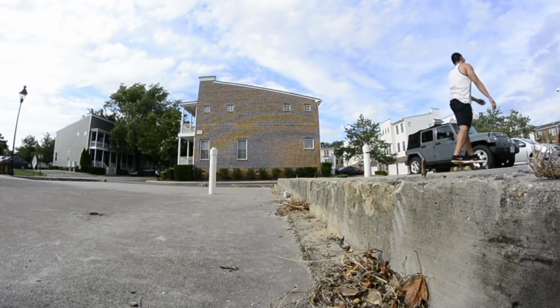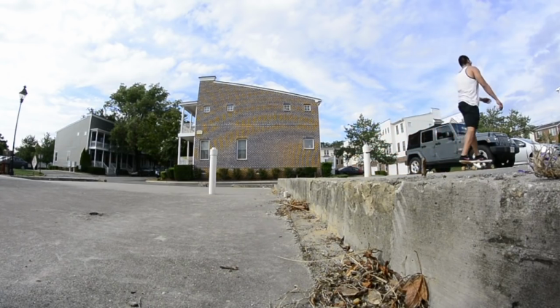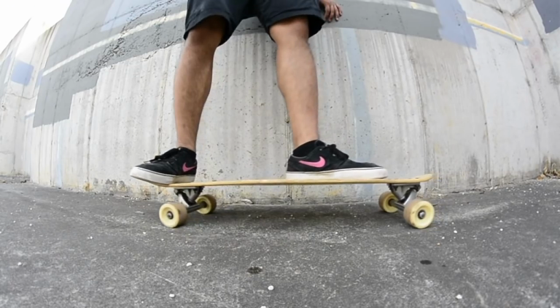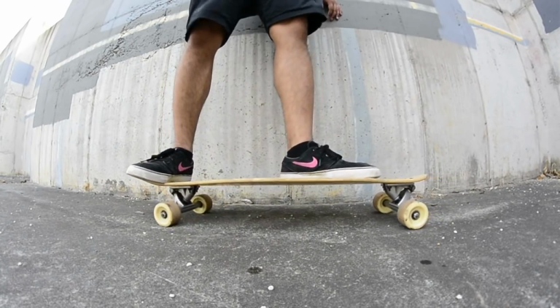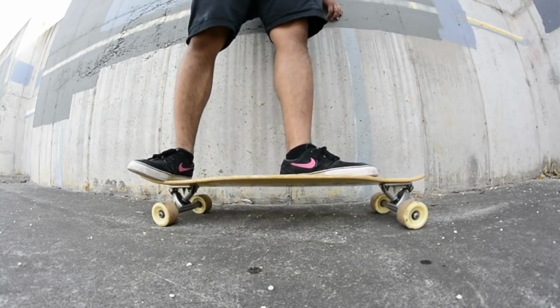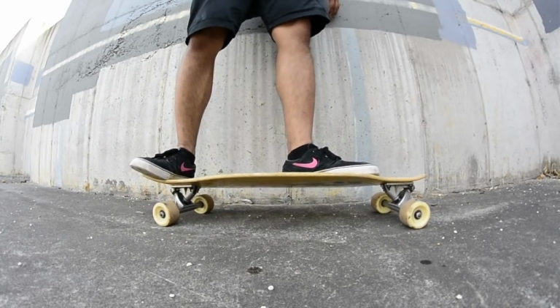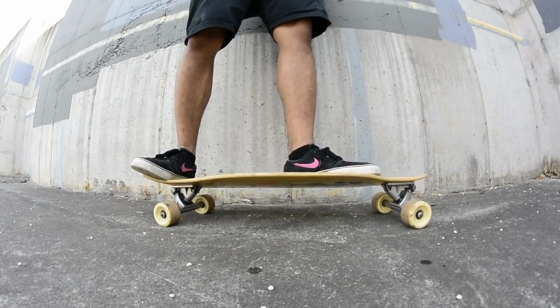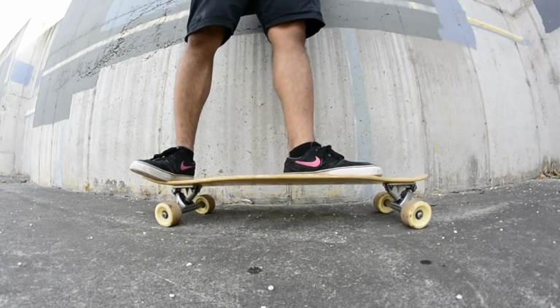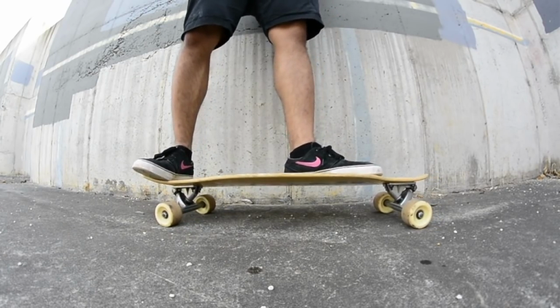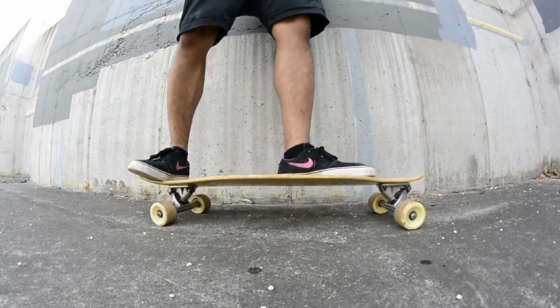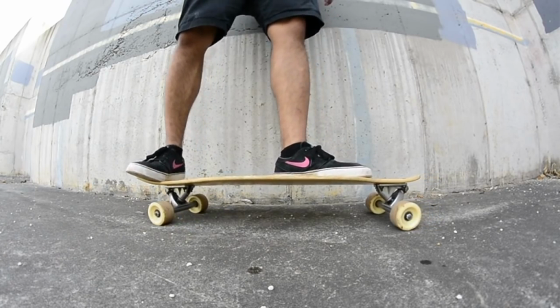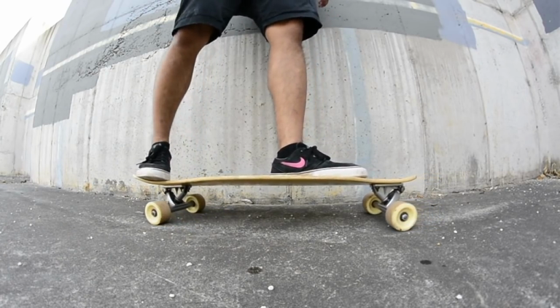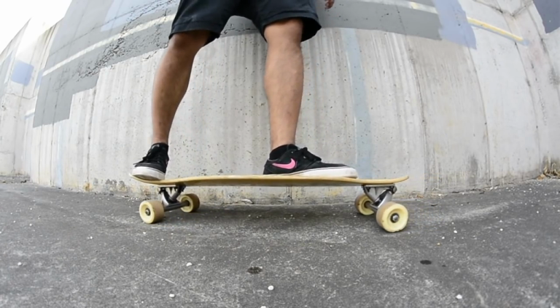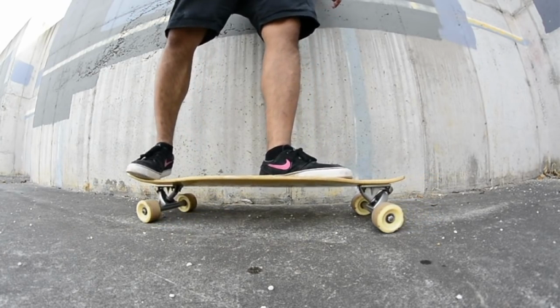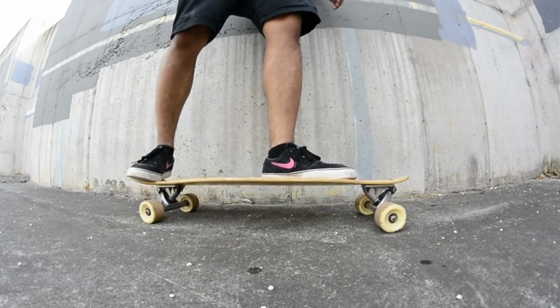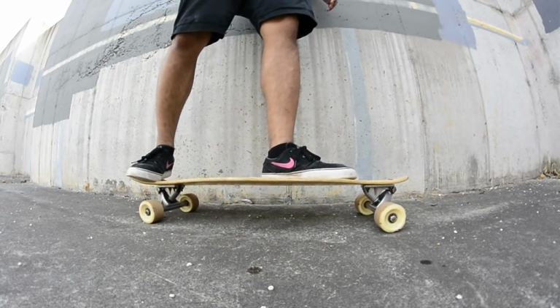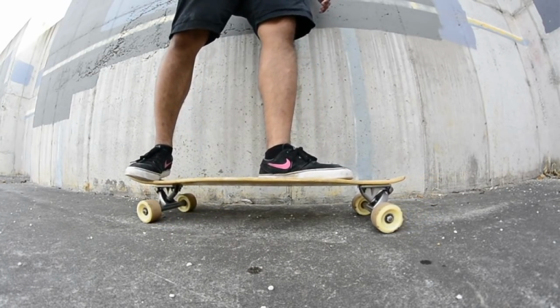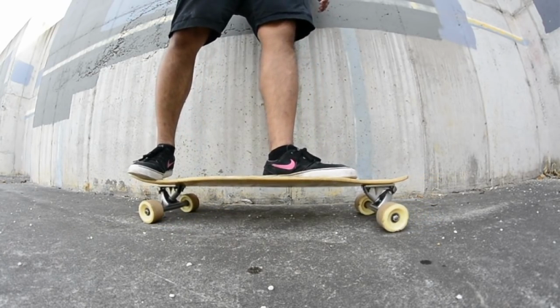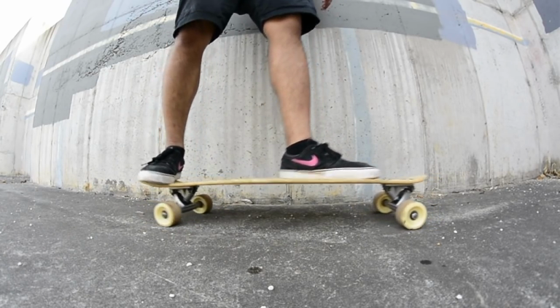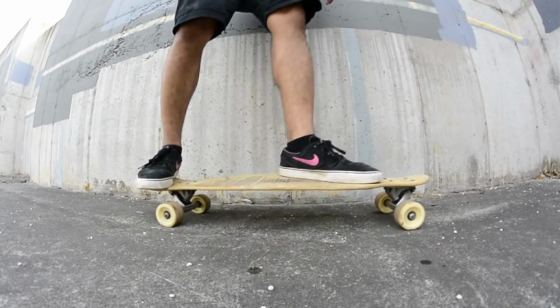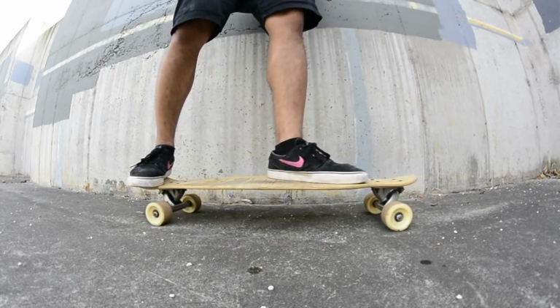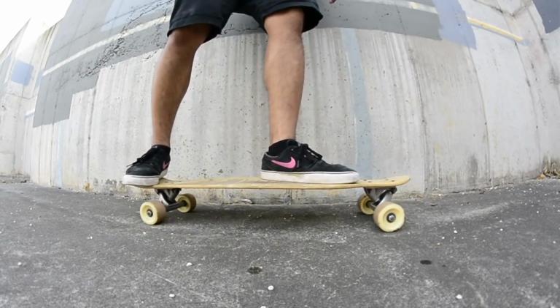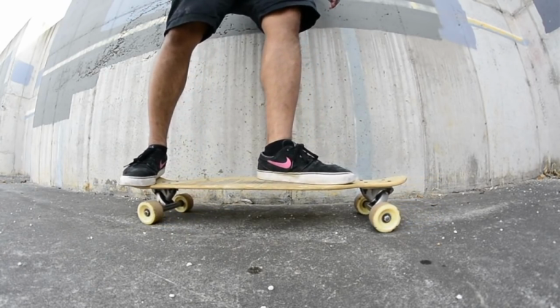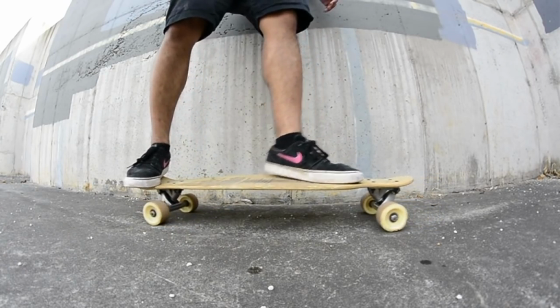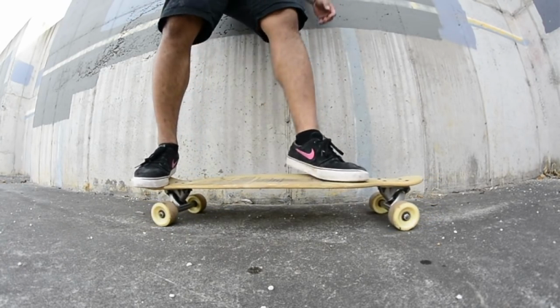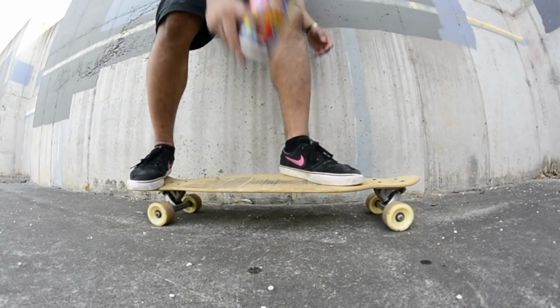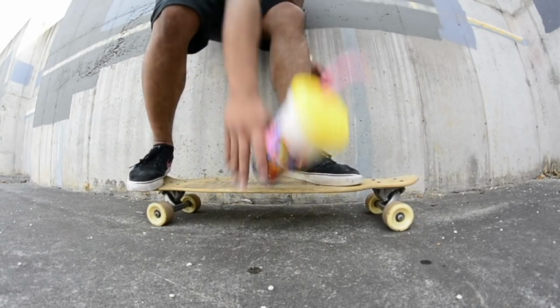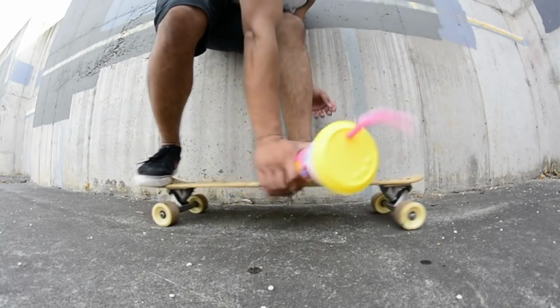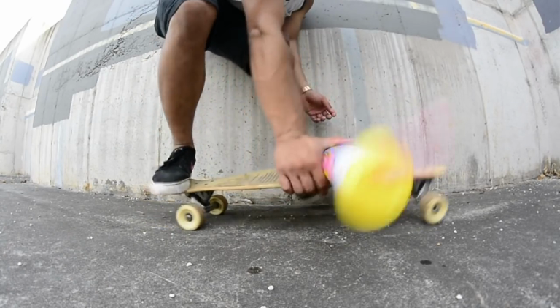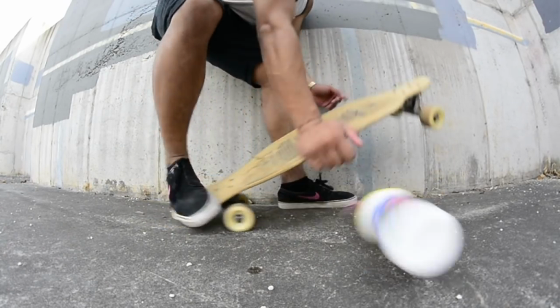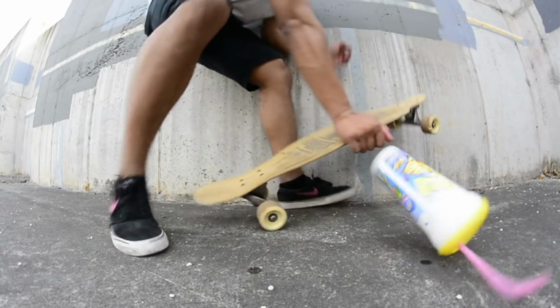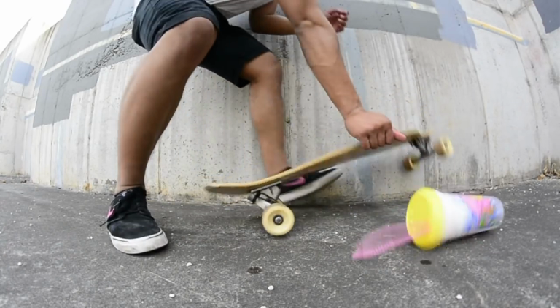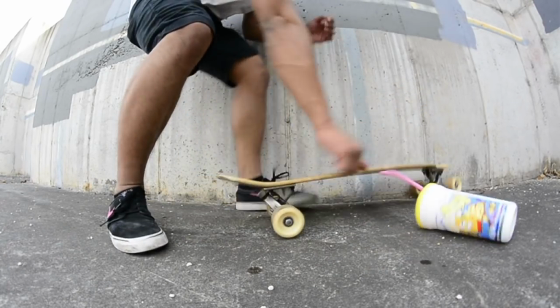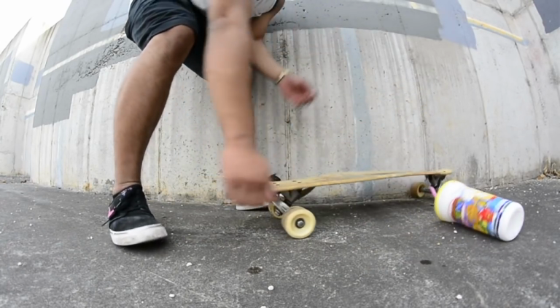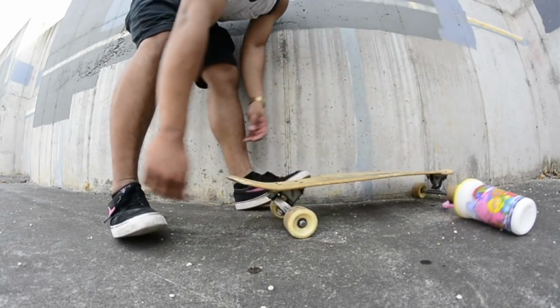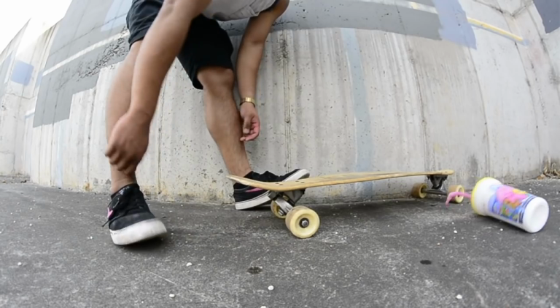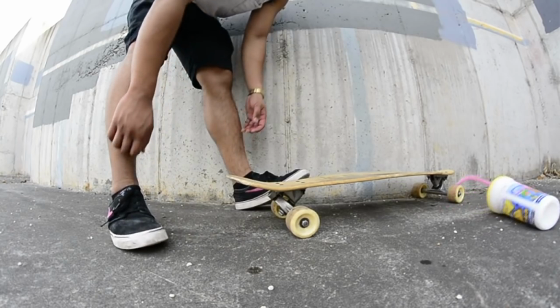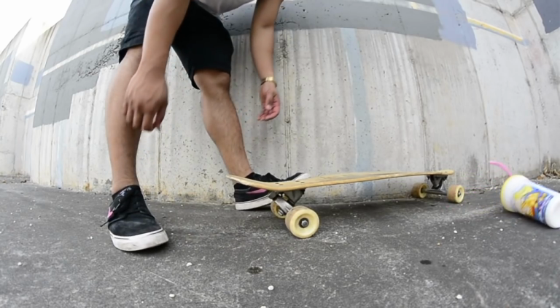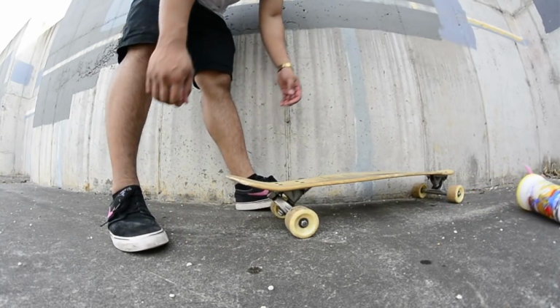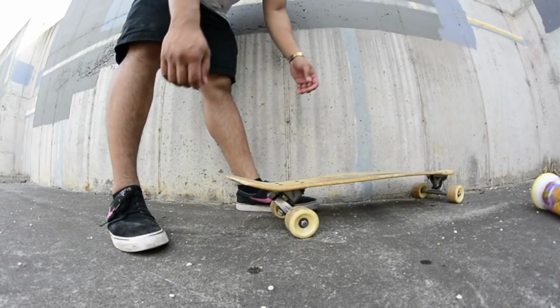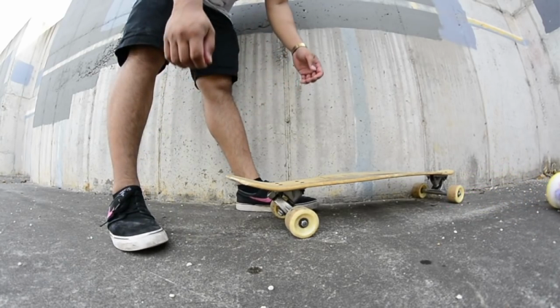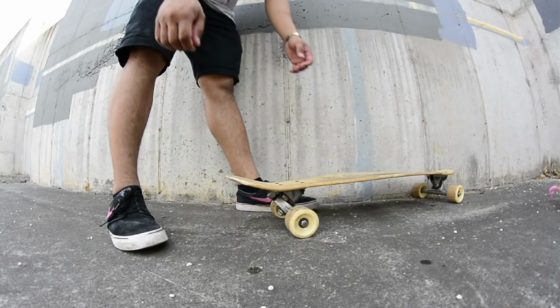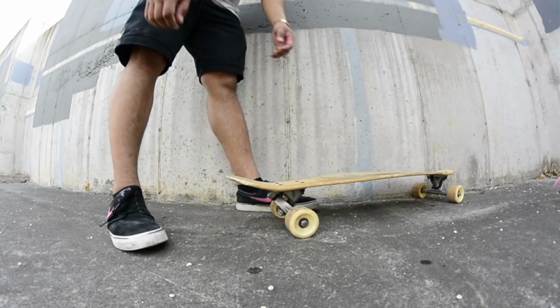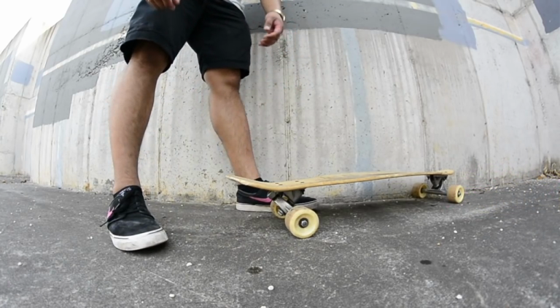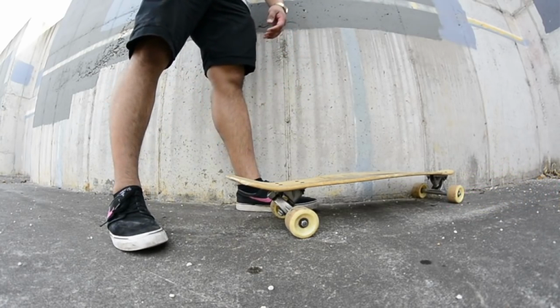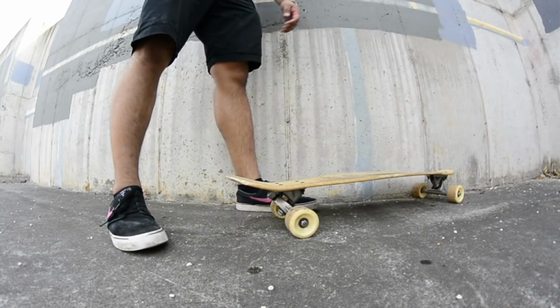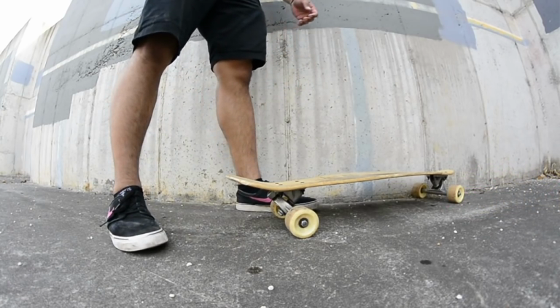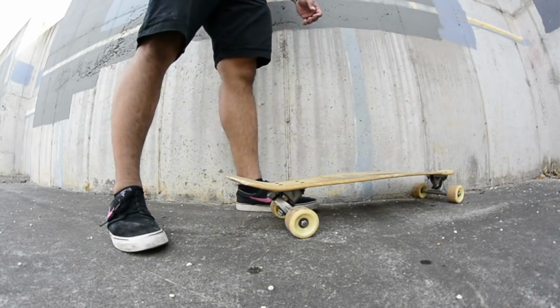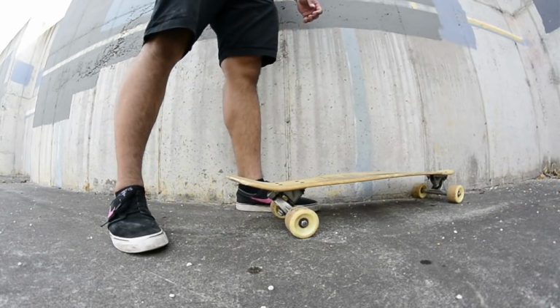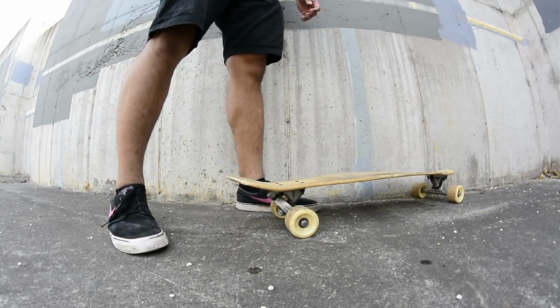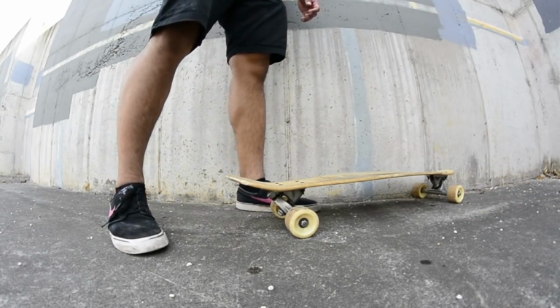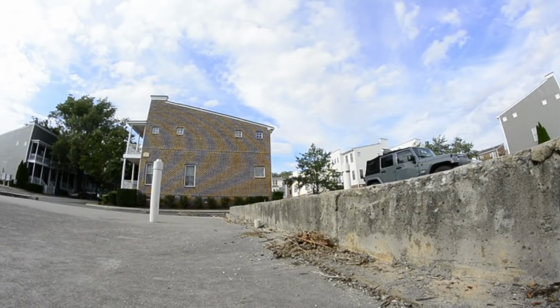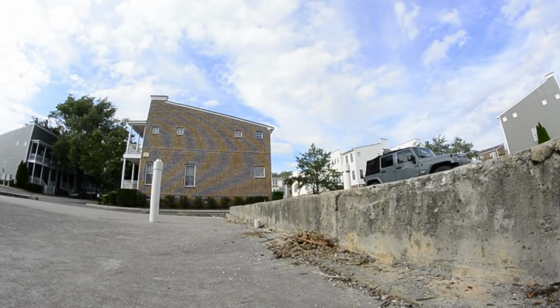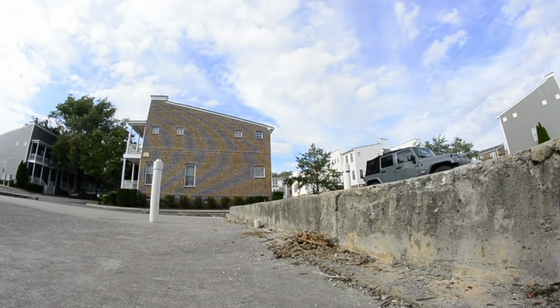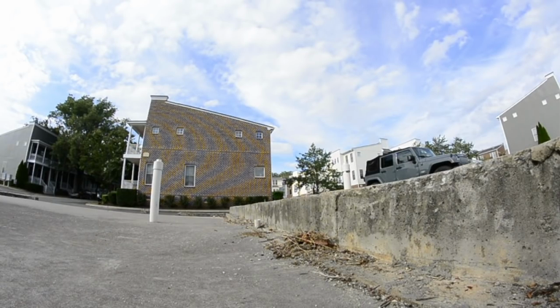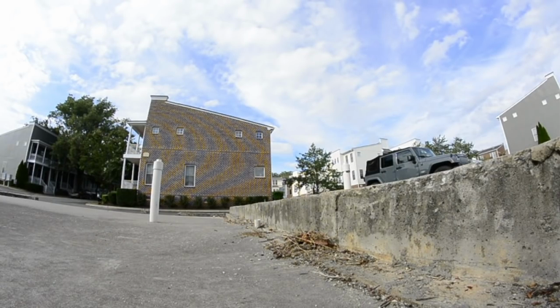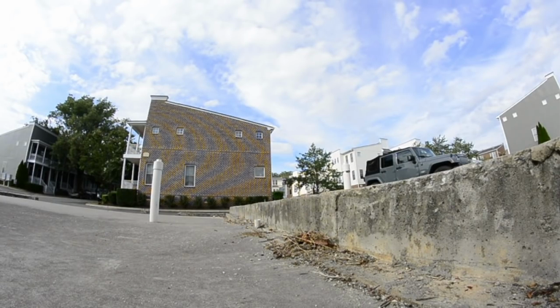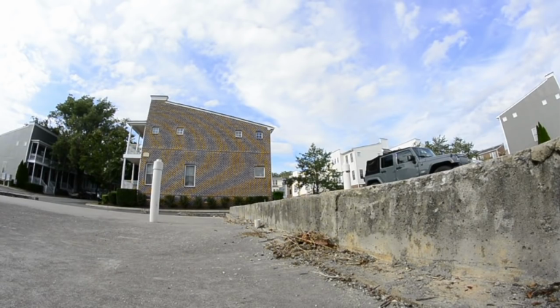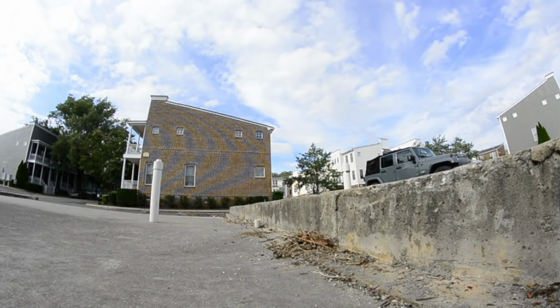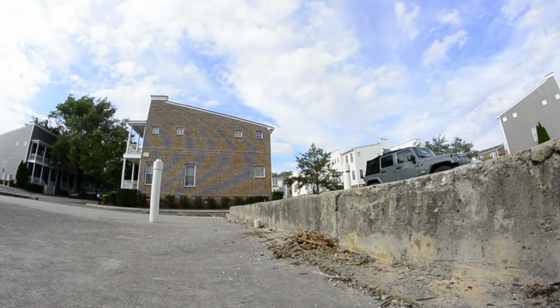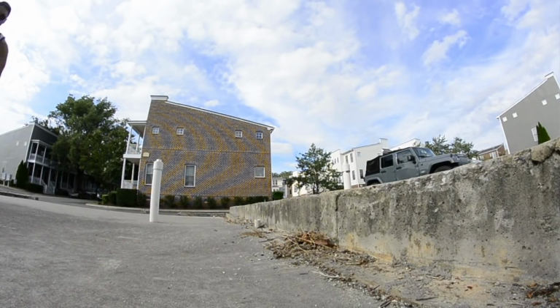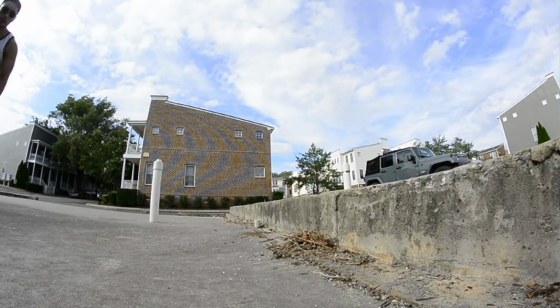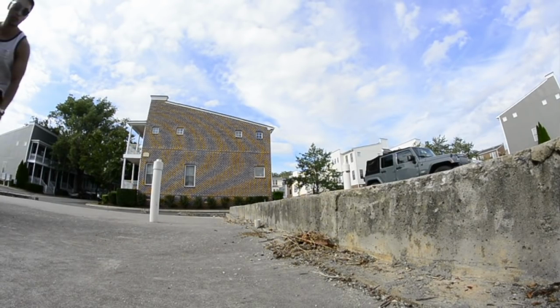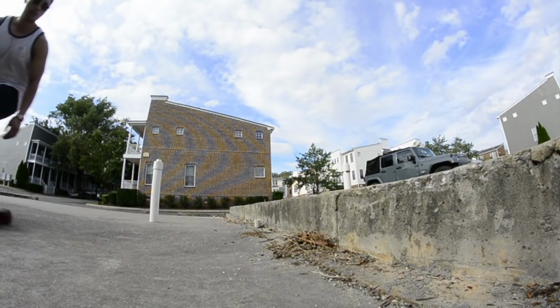But let's say your hands are filled, or you just don't feel like grabbing your board. That's when you can do this.